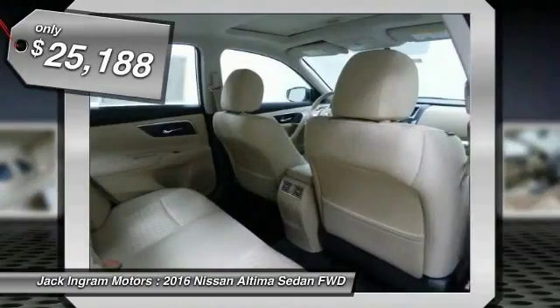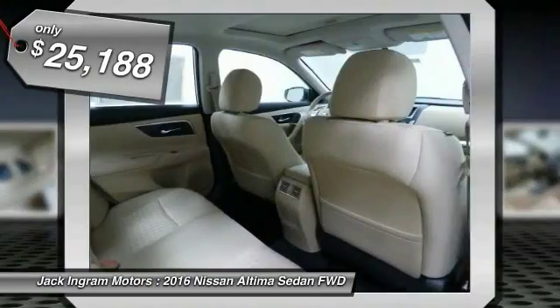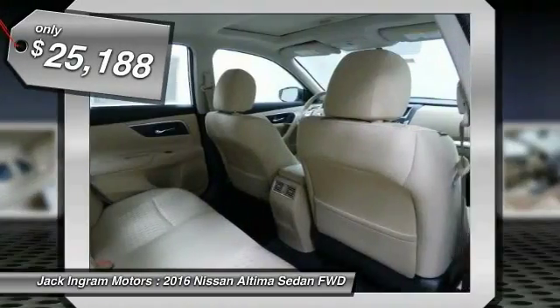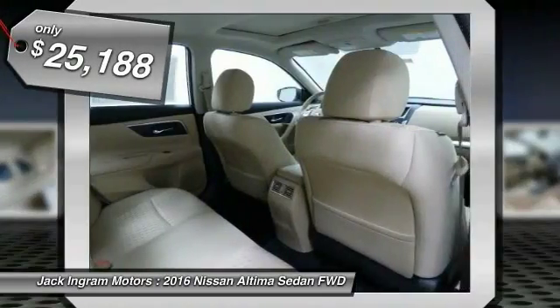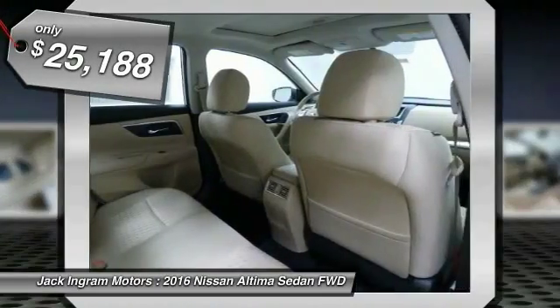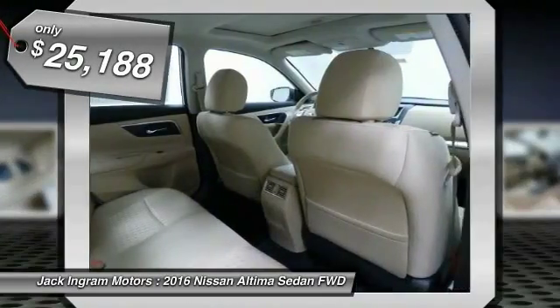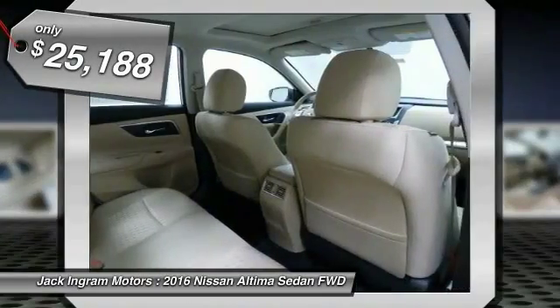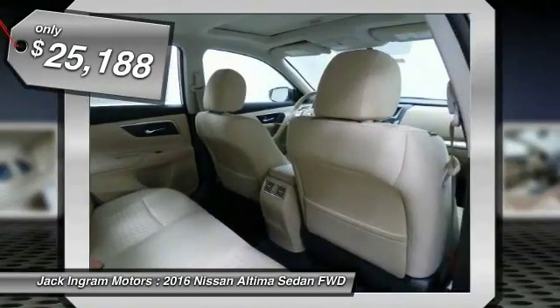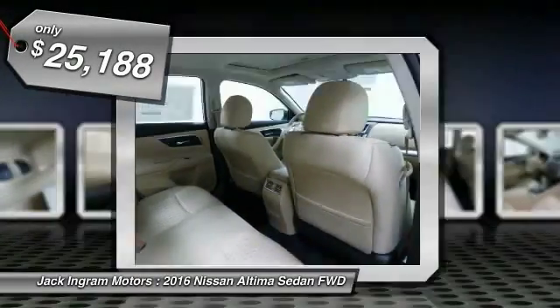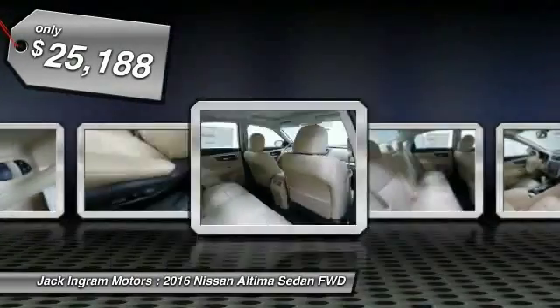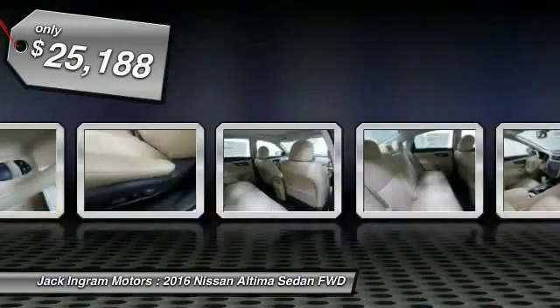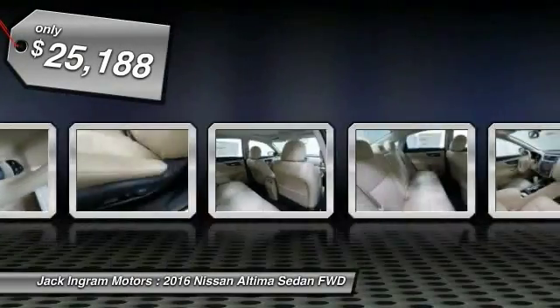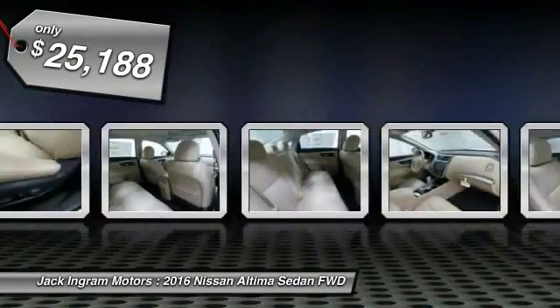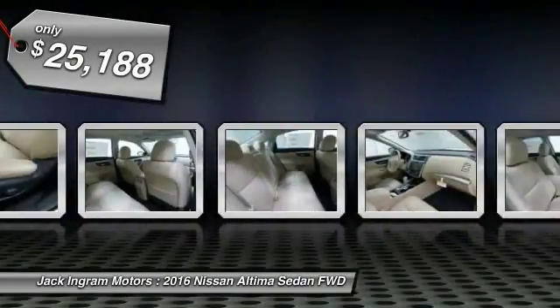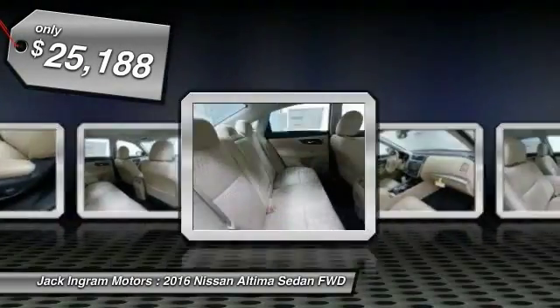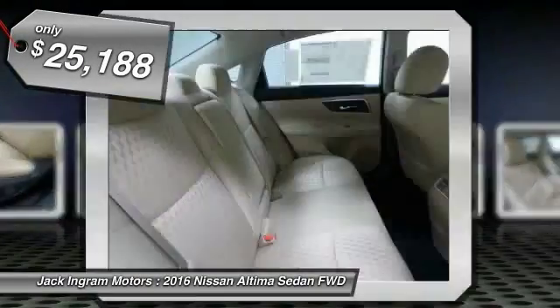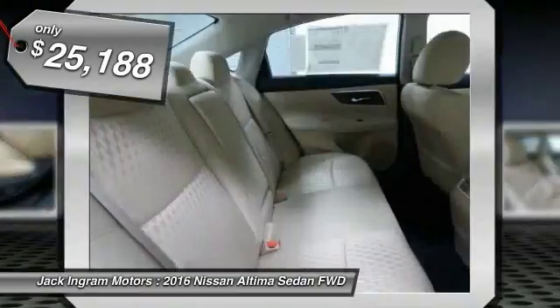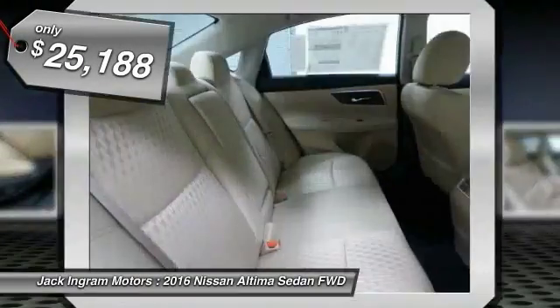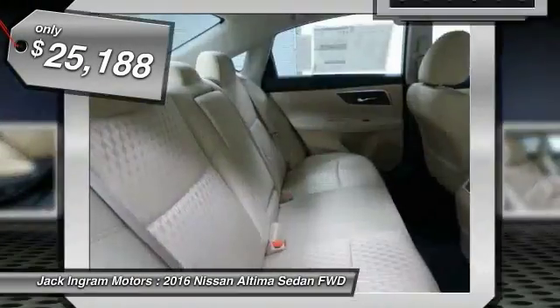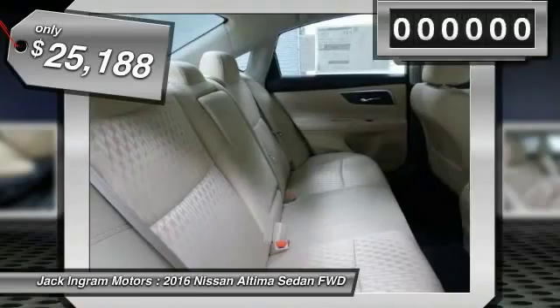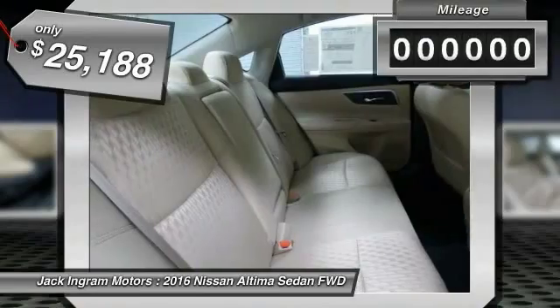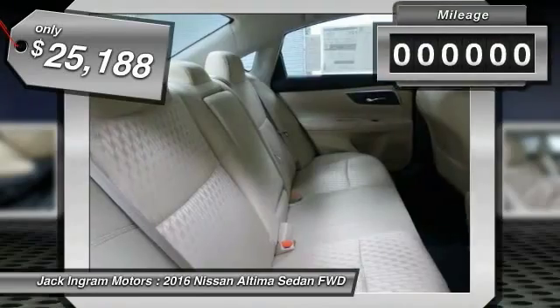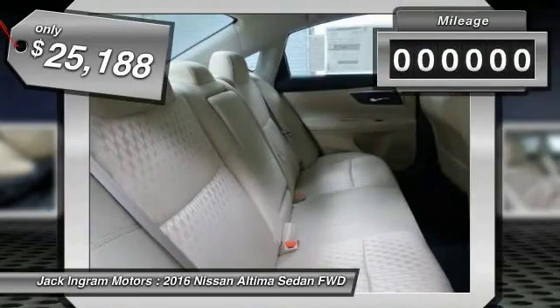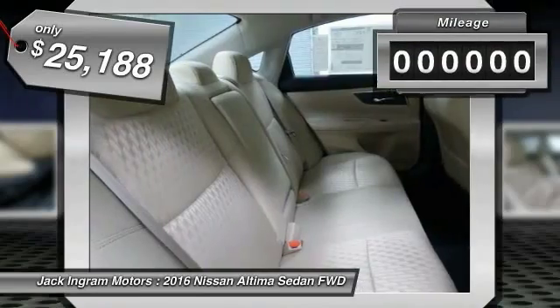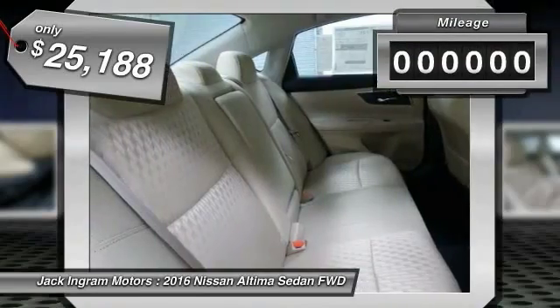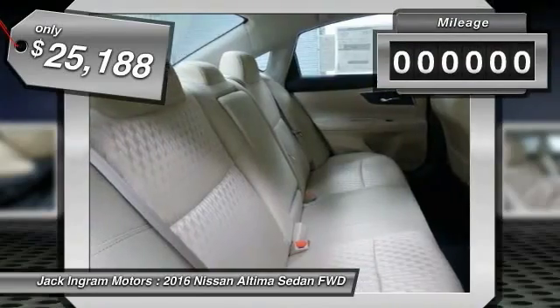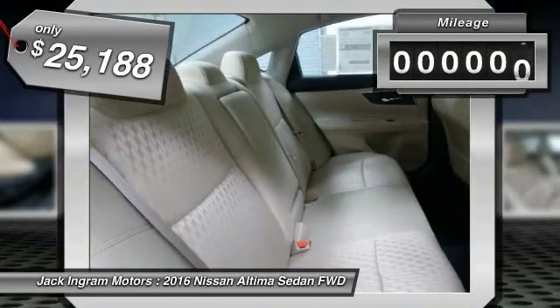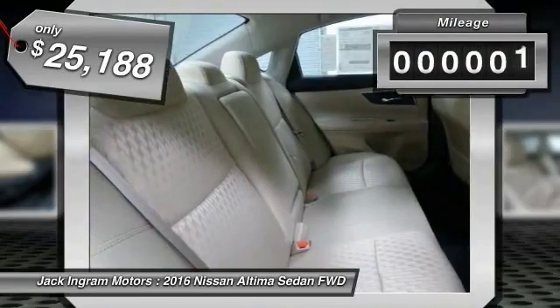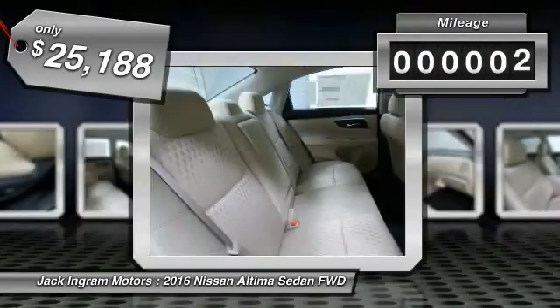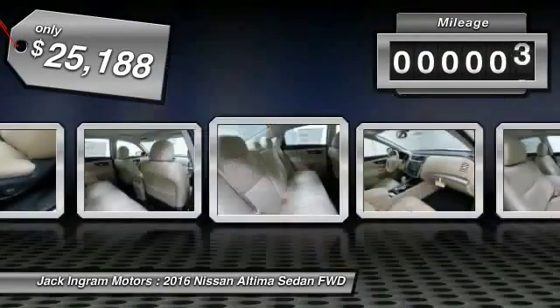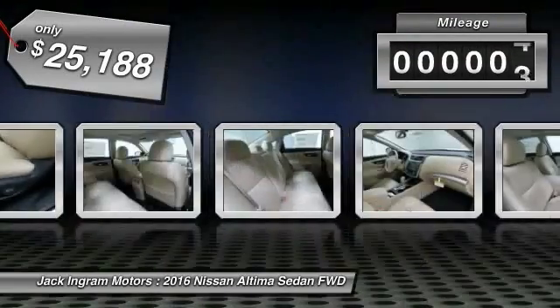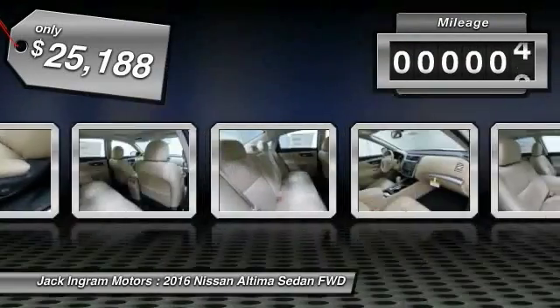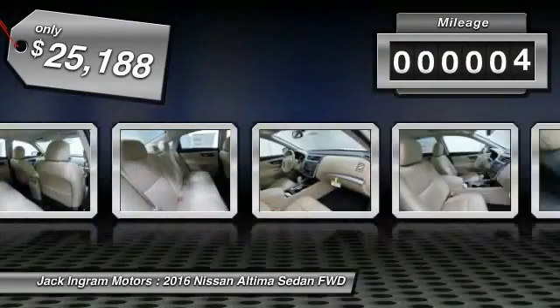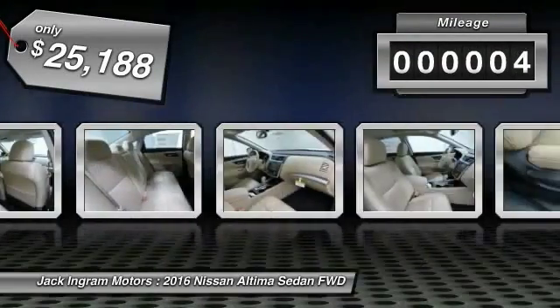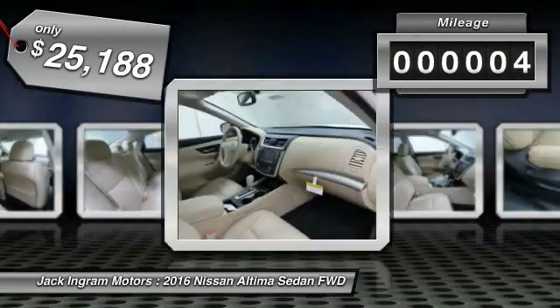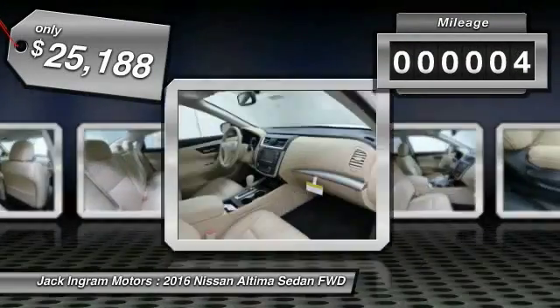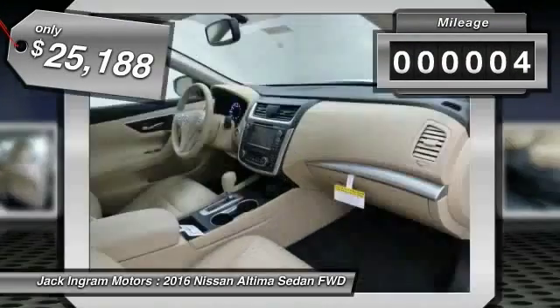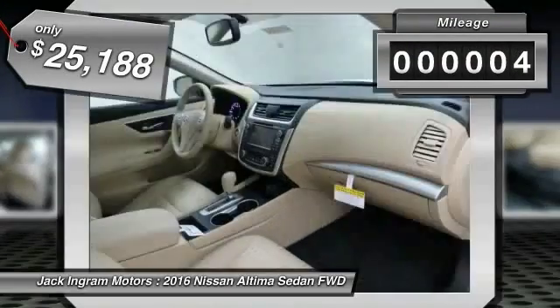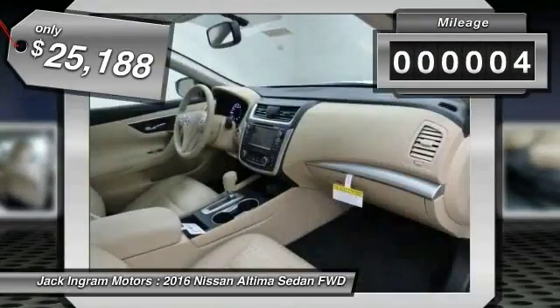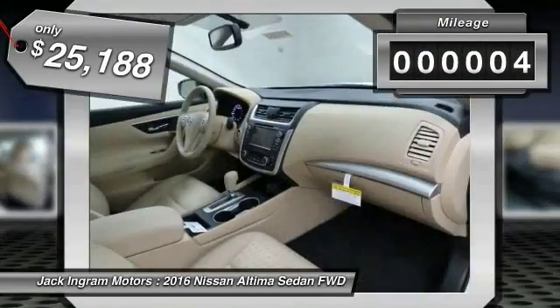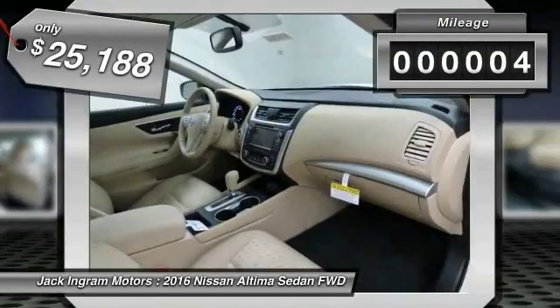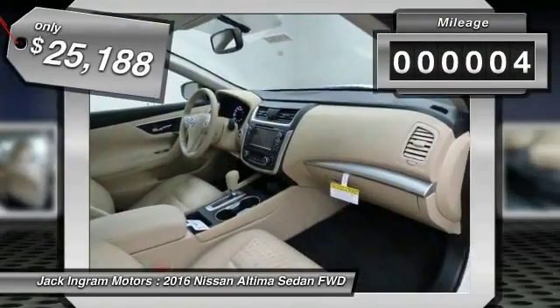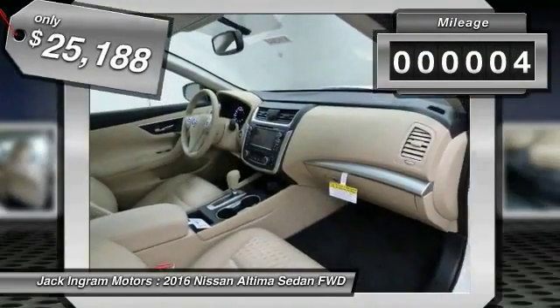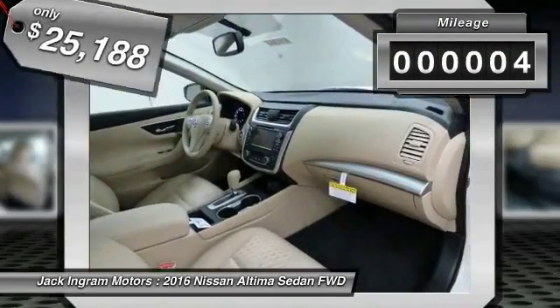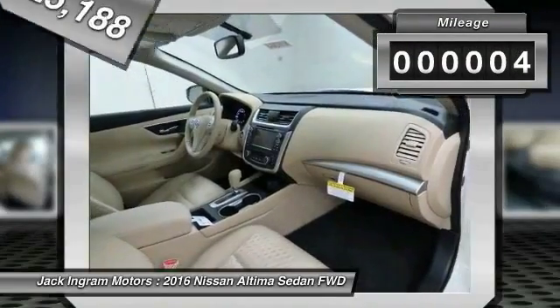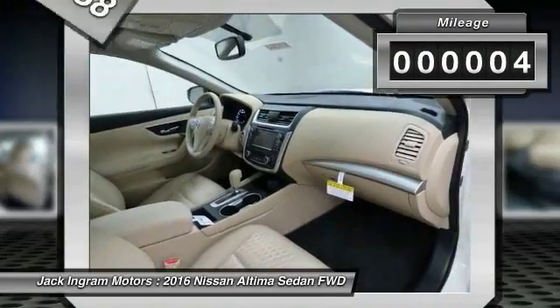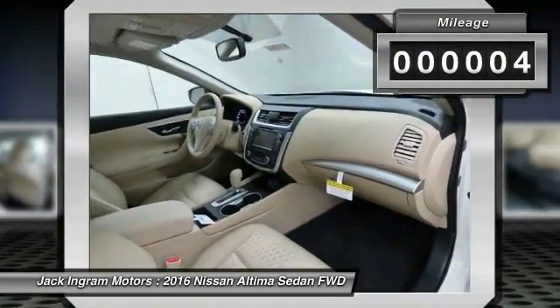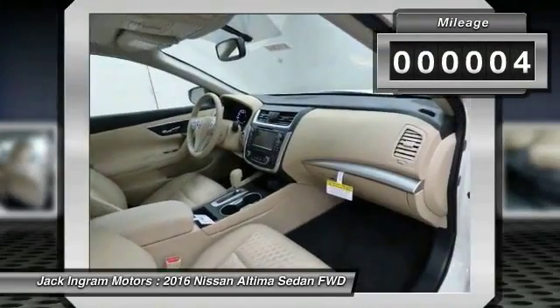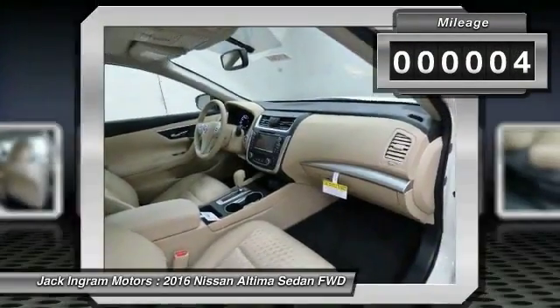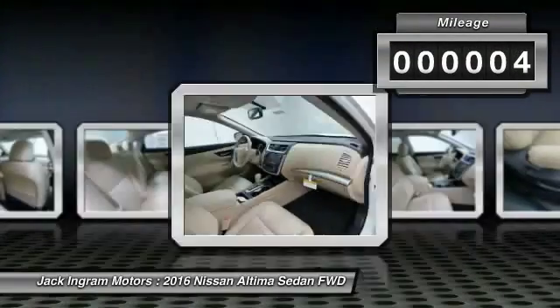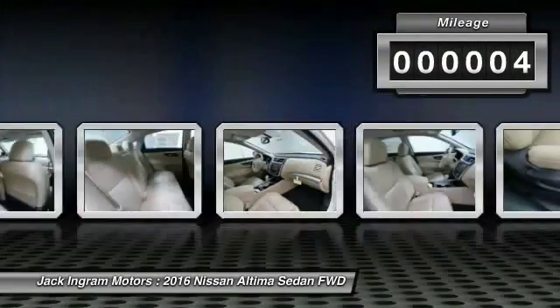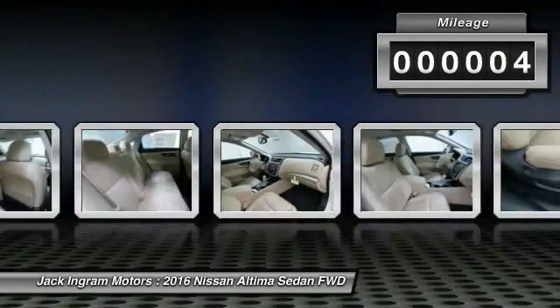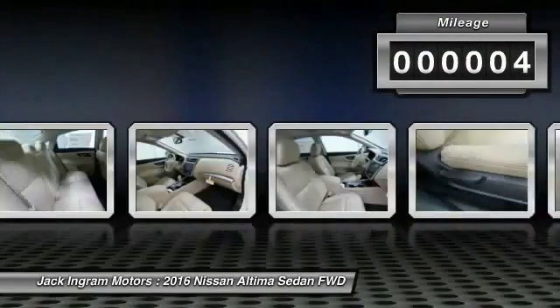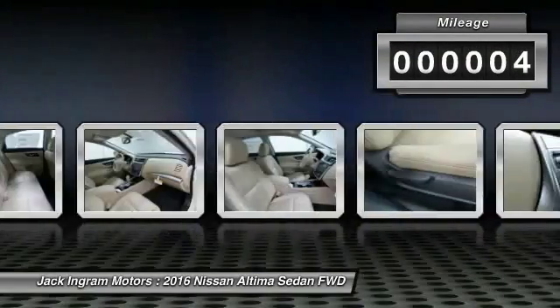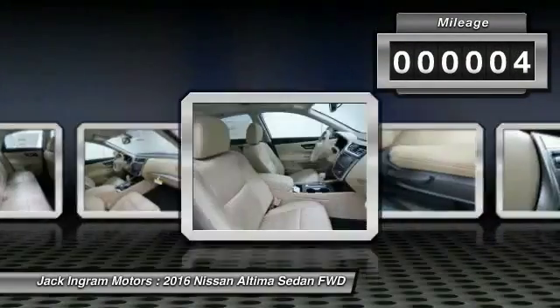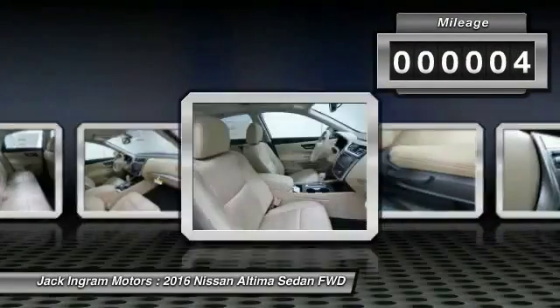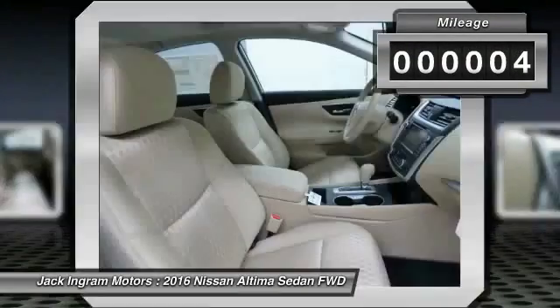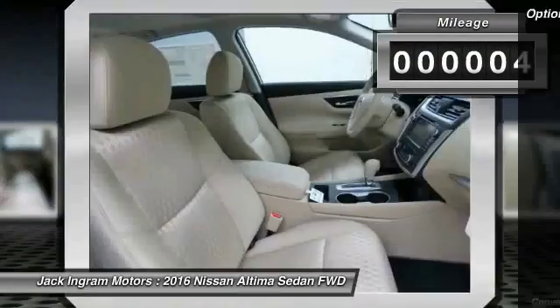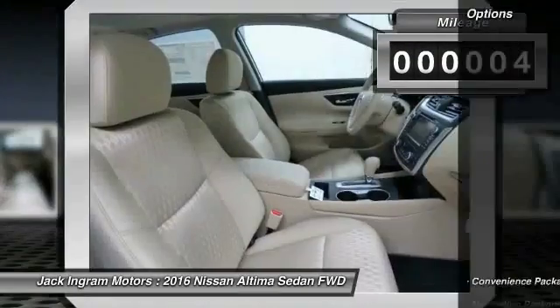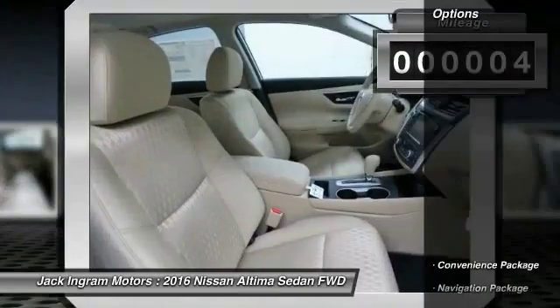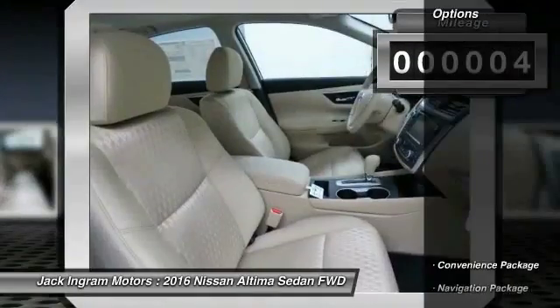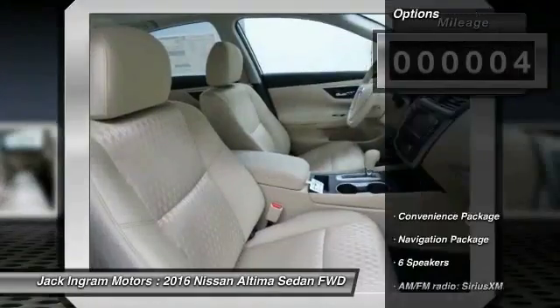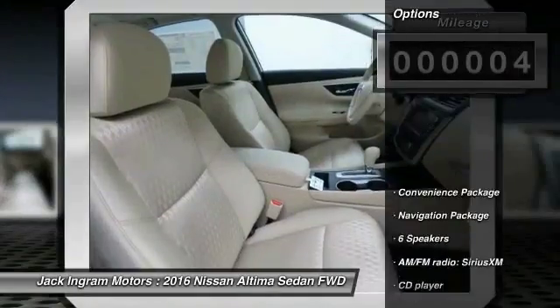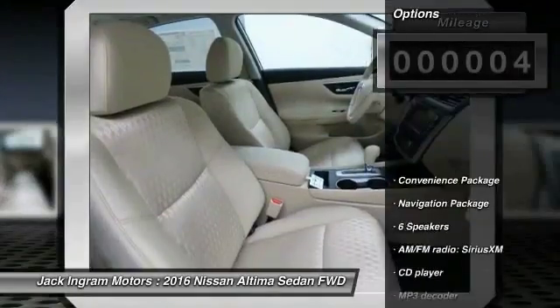The Nissan Altima is priced below $30,000. This vehicle has less than 100 miles. Here are some of this vehicle's great options.